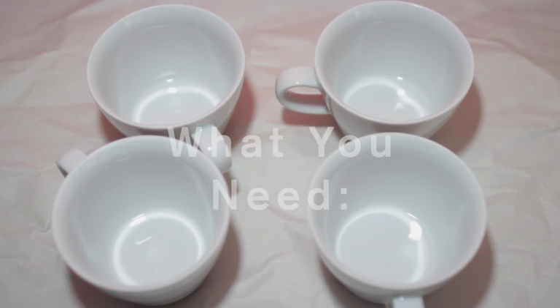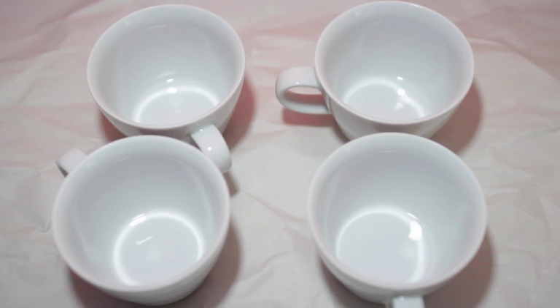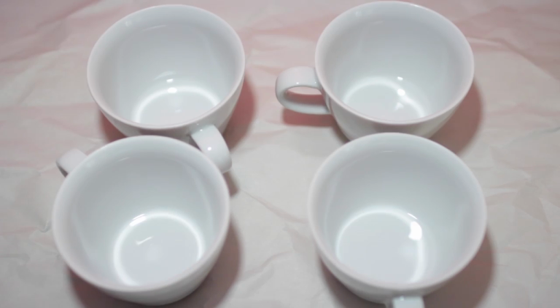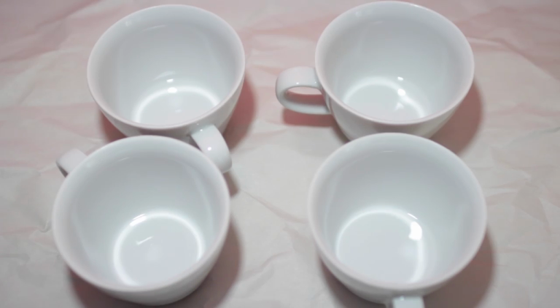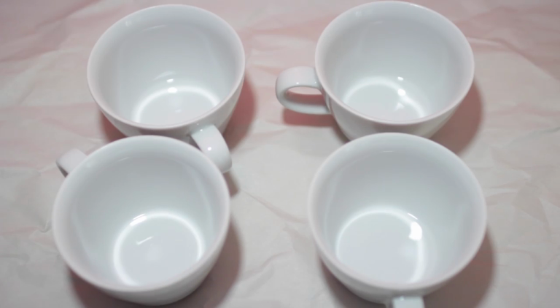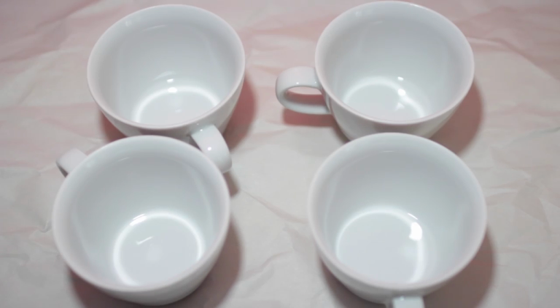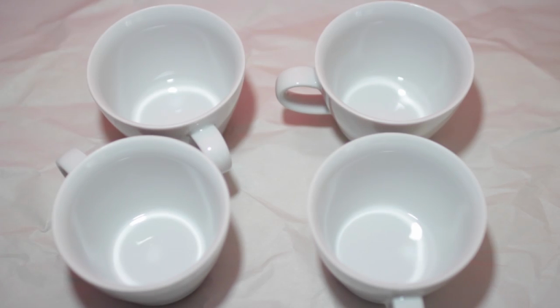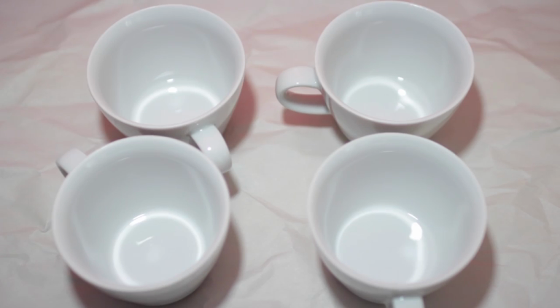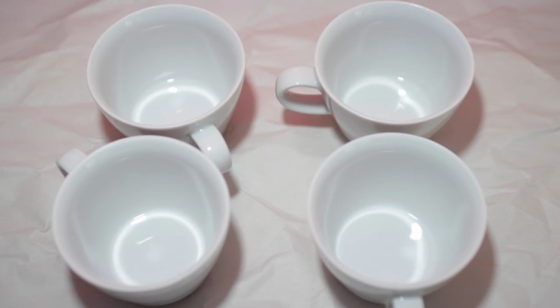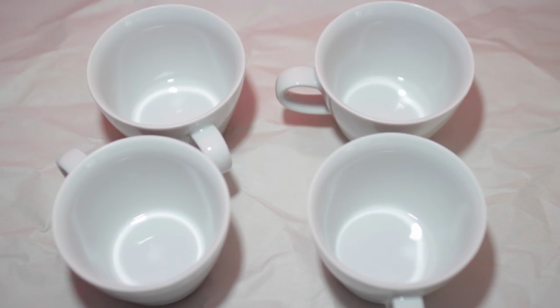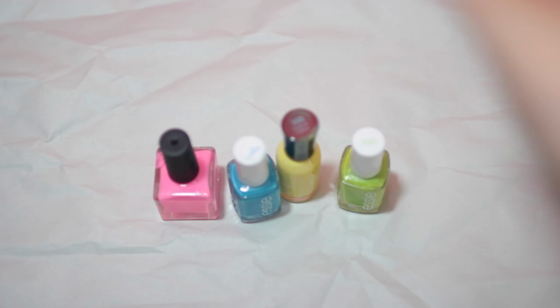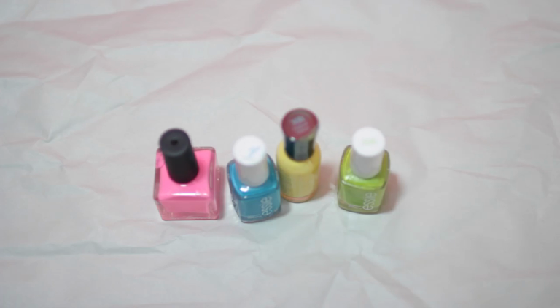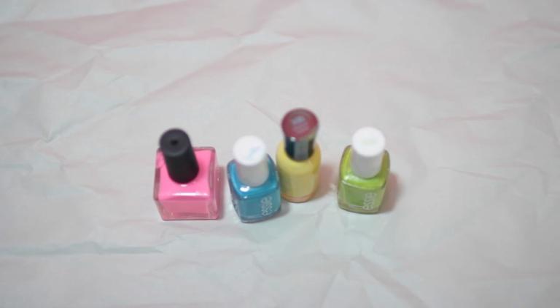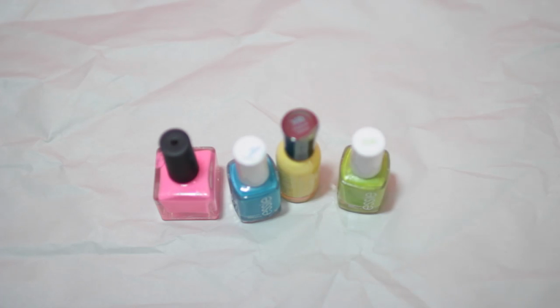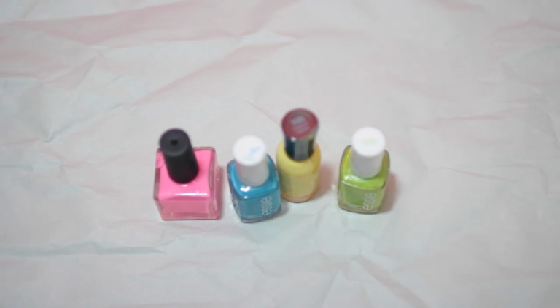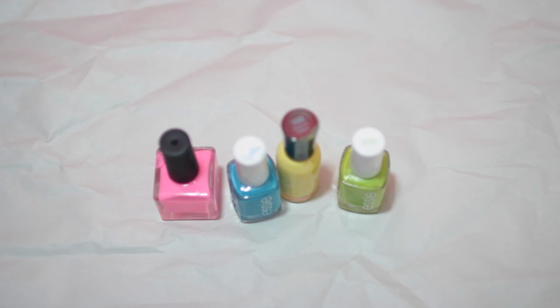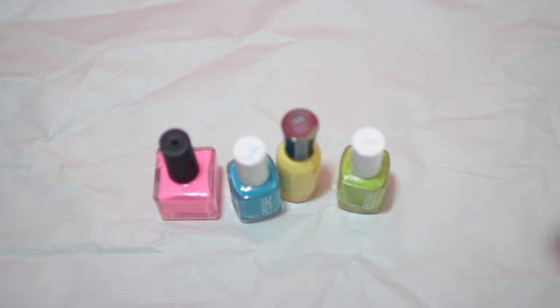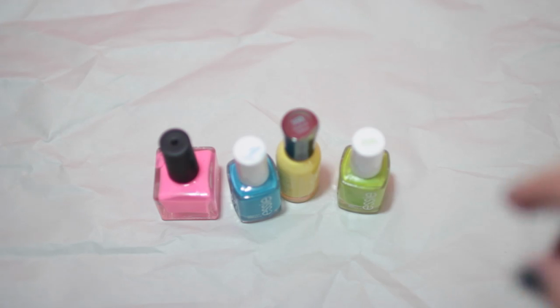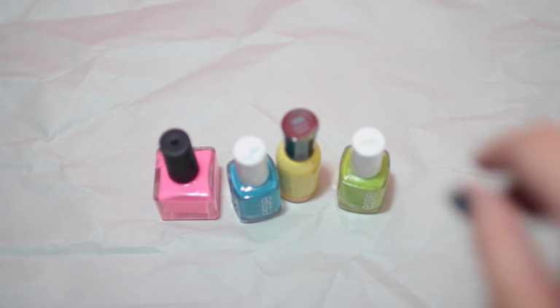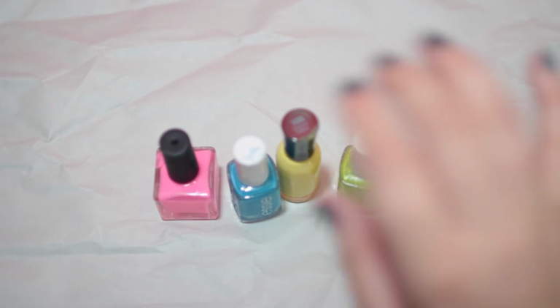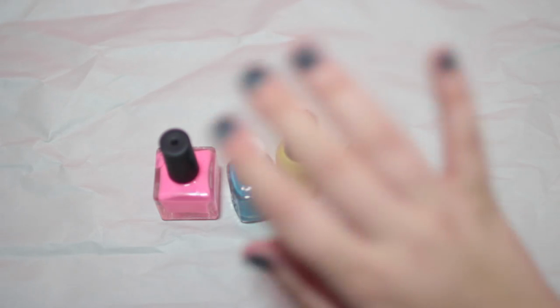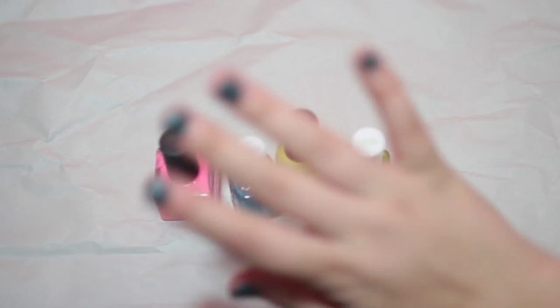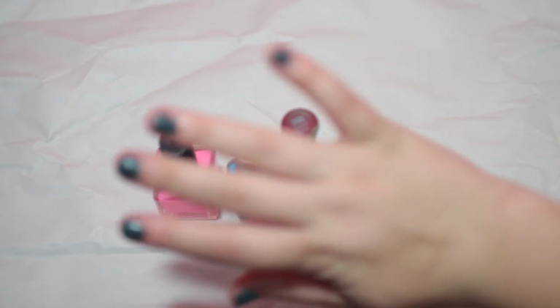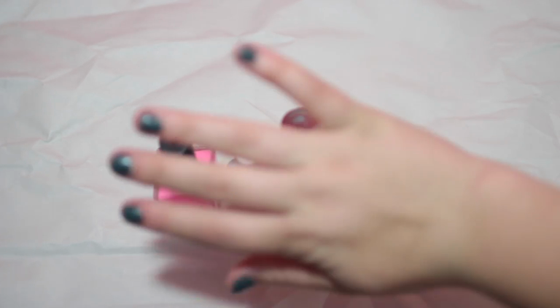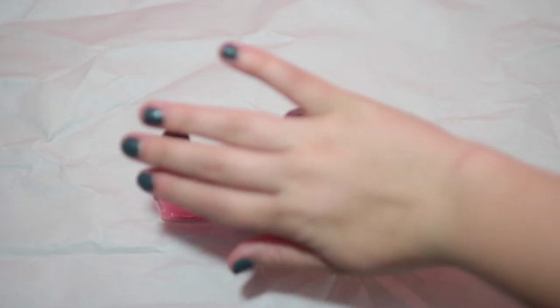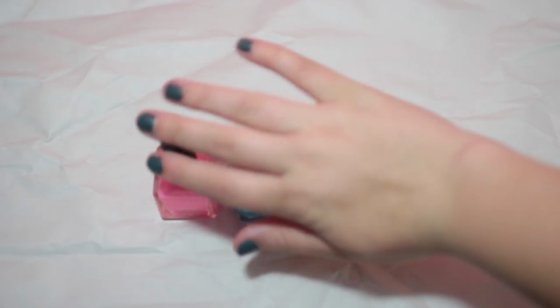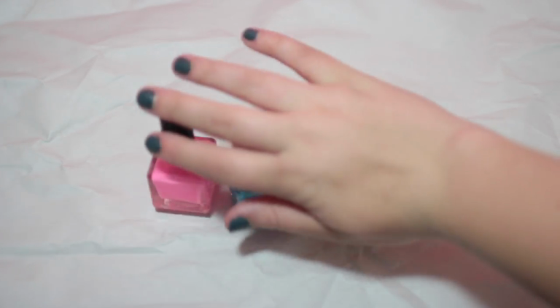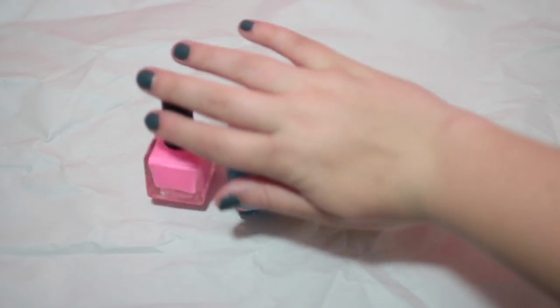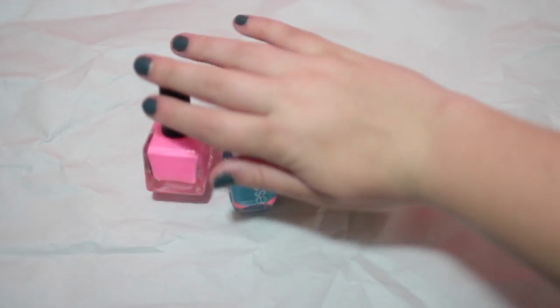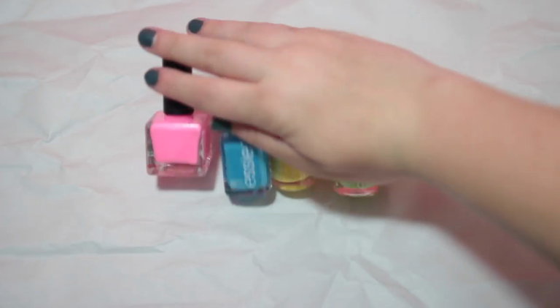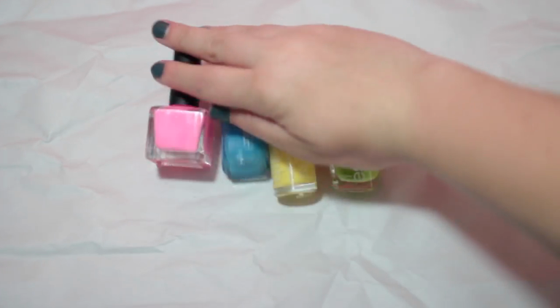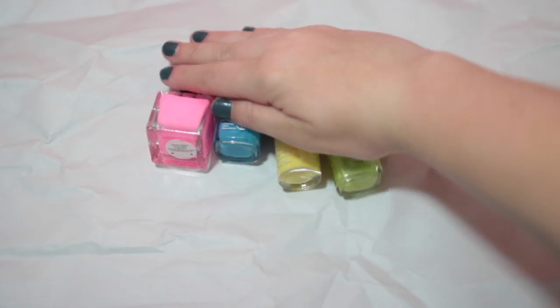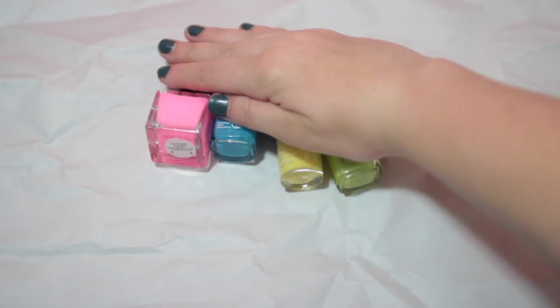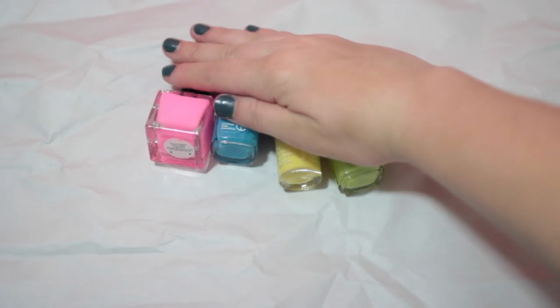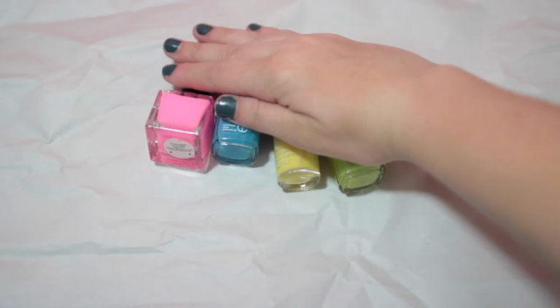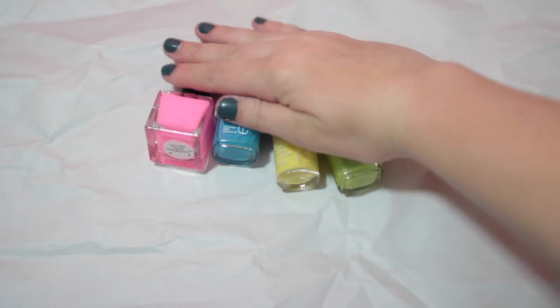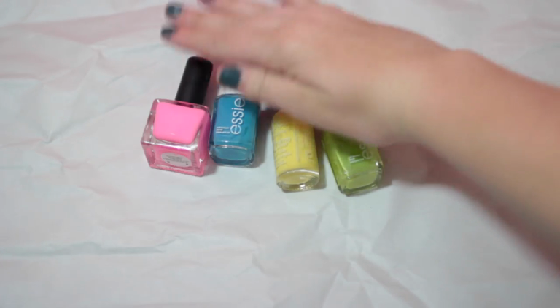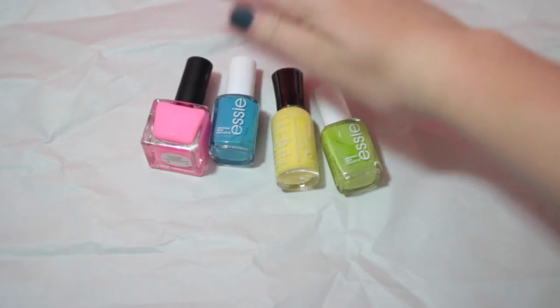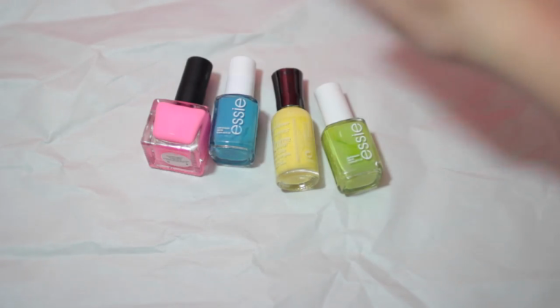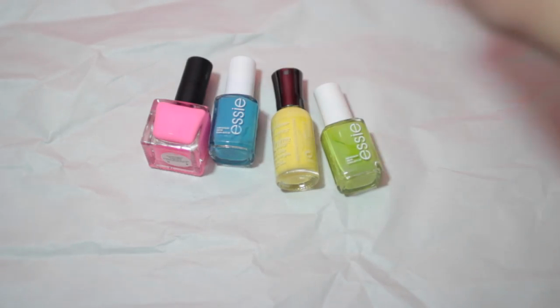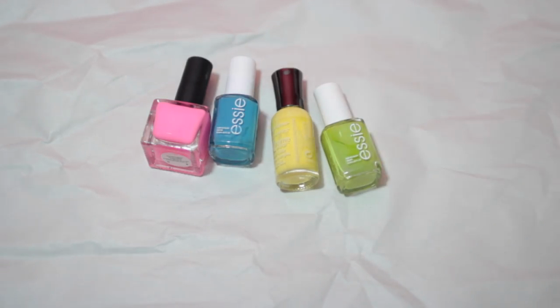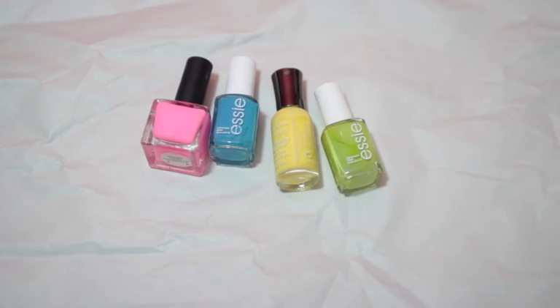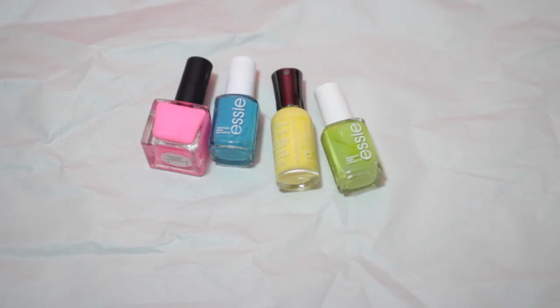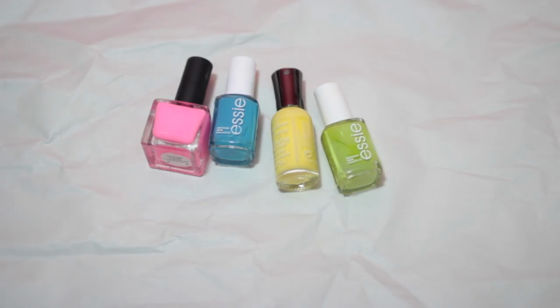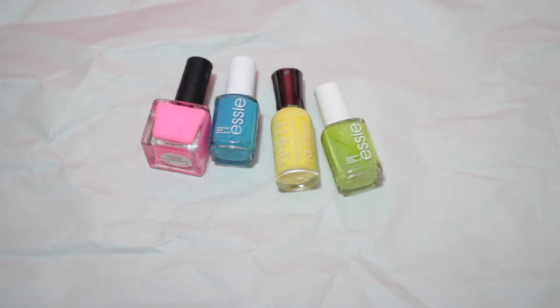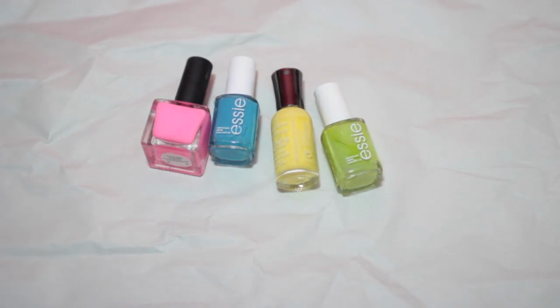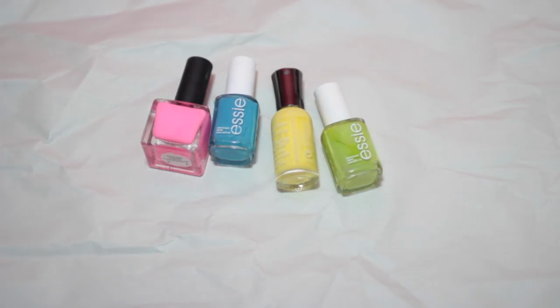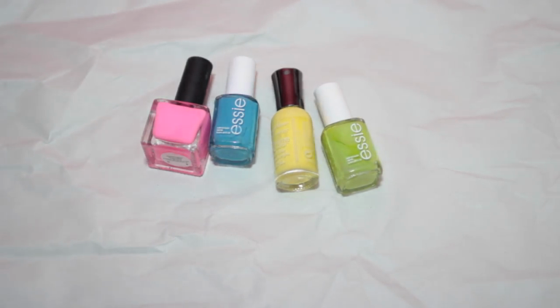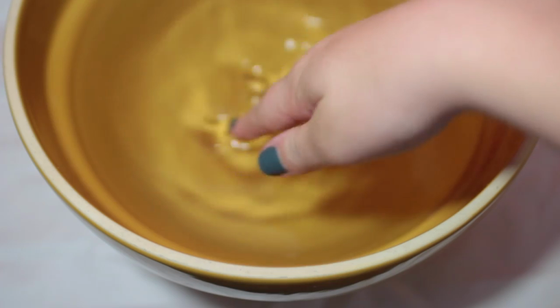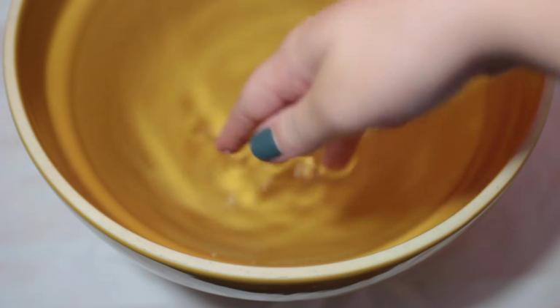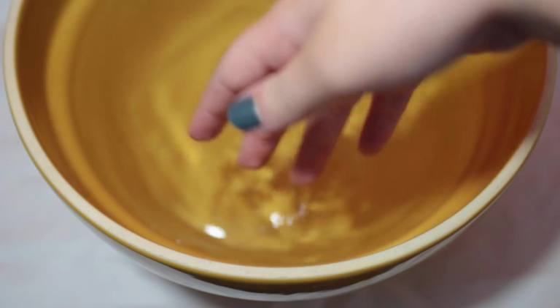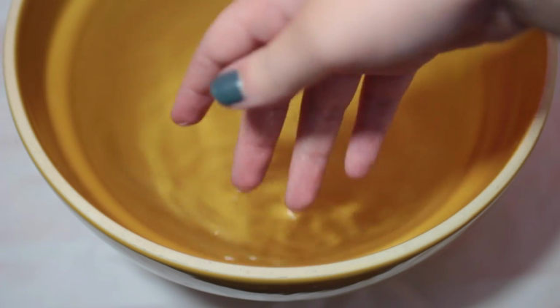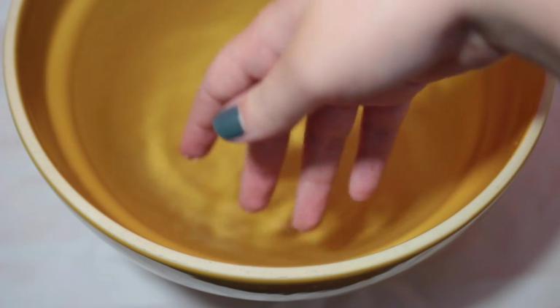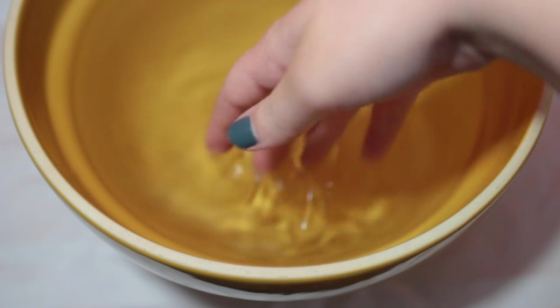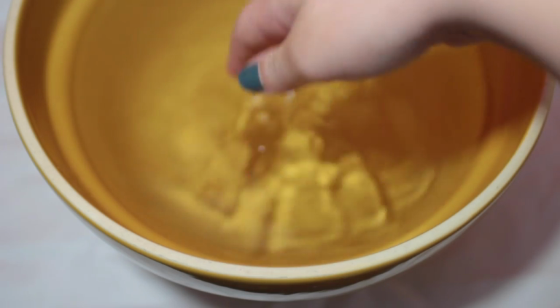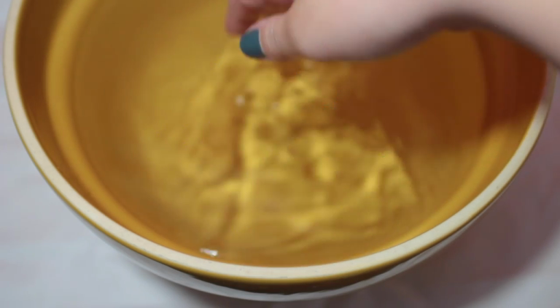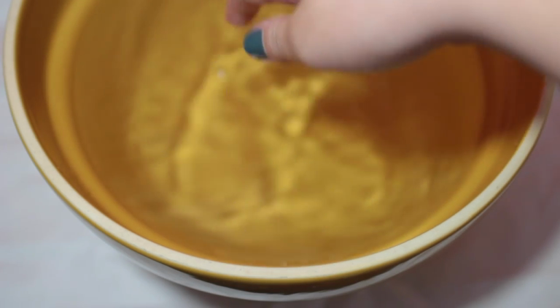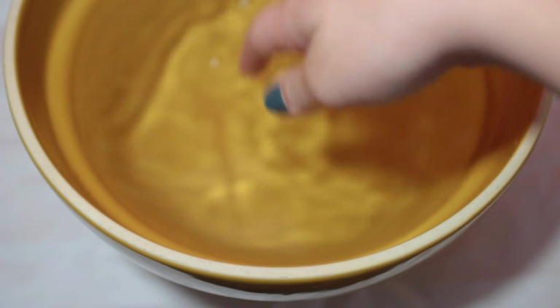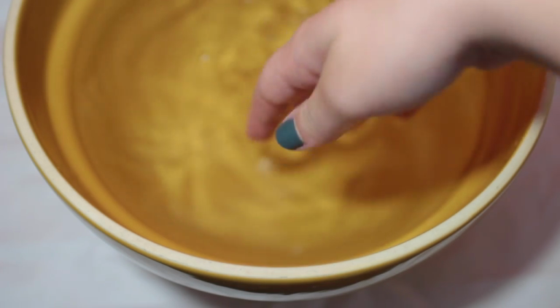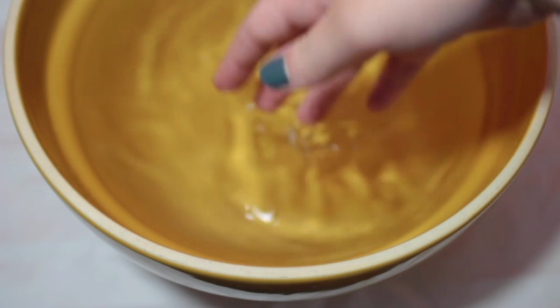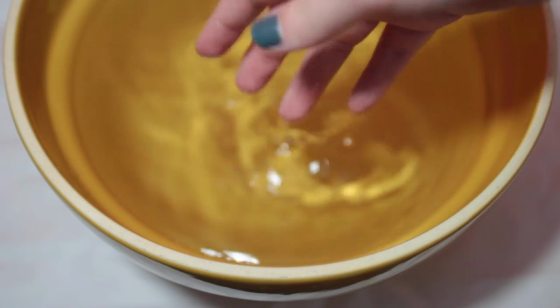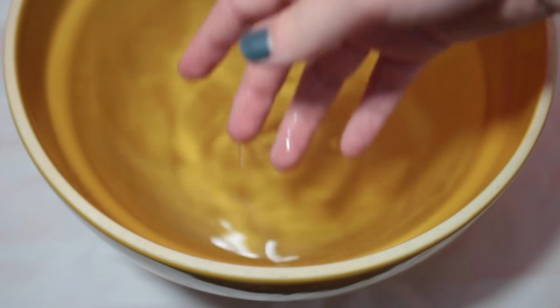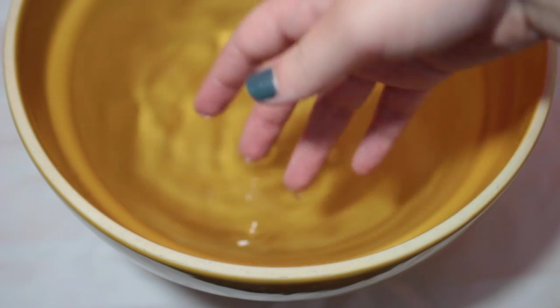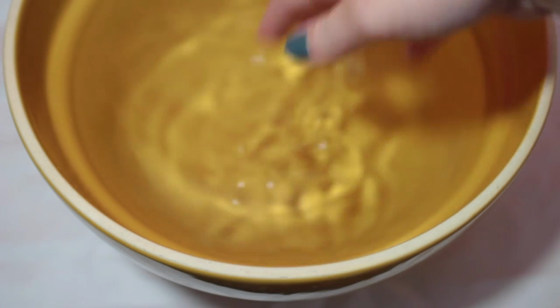You're going to need any white ceramic mugs, any nail polish colors of your choice, and a bowl filled with water.